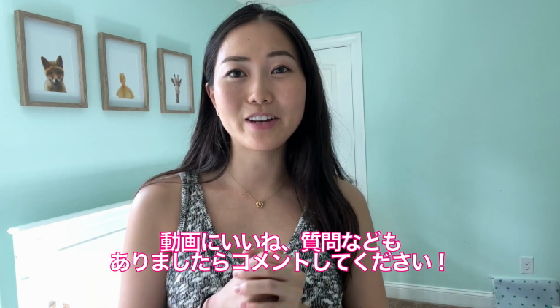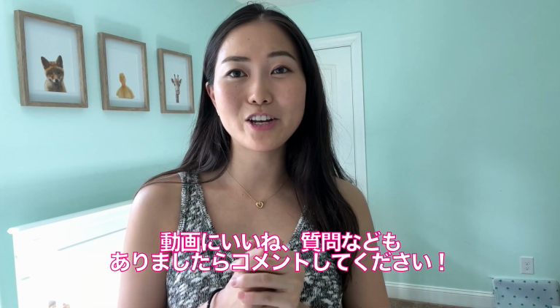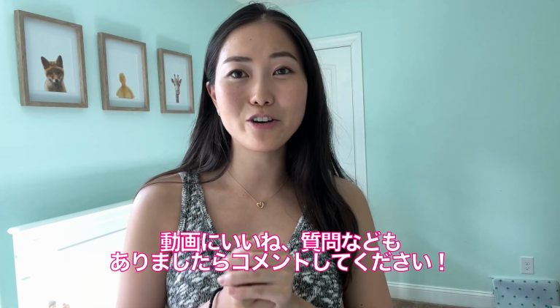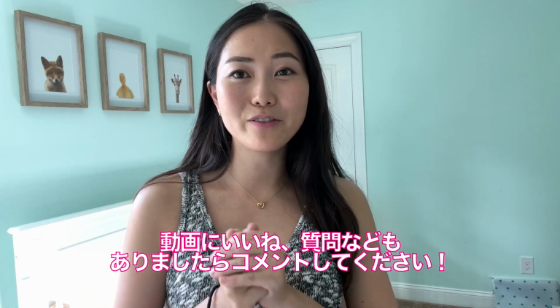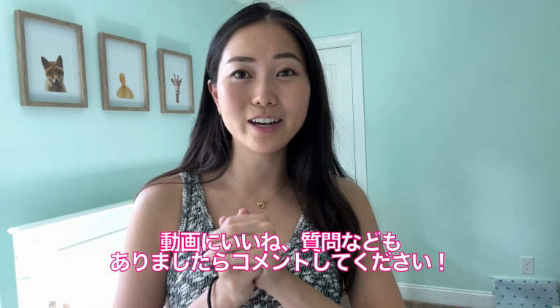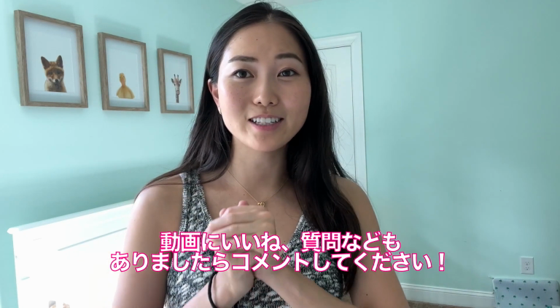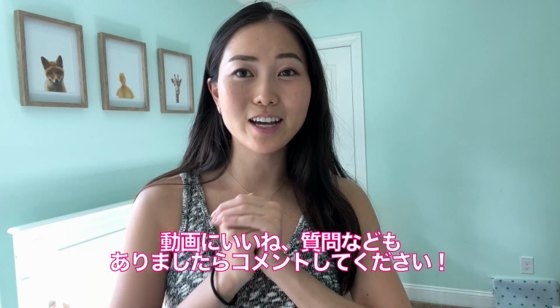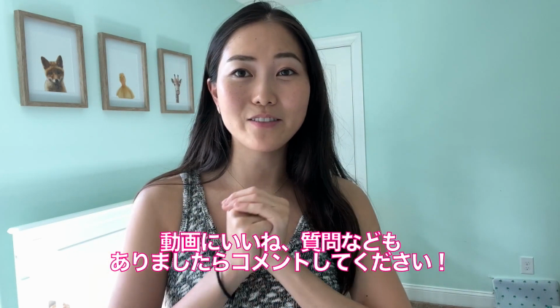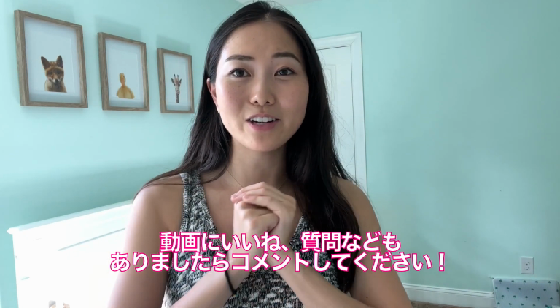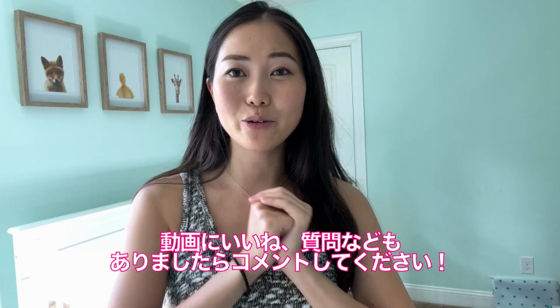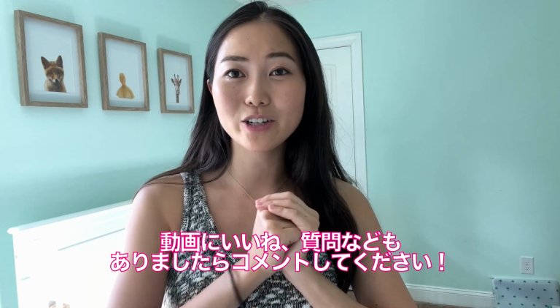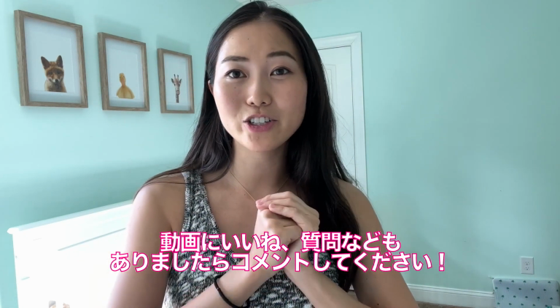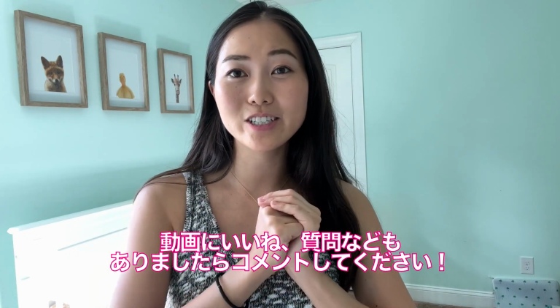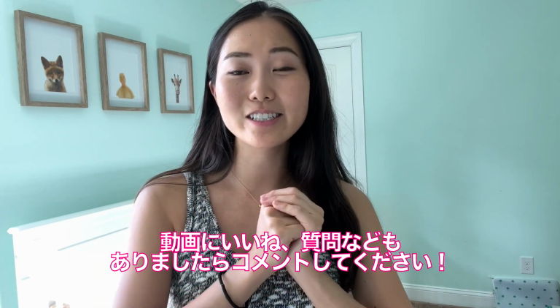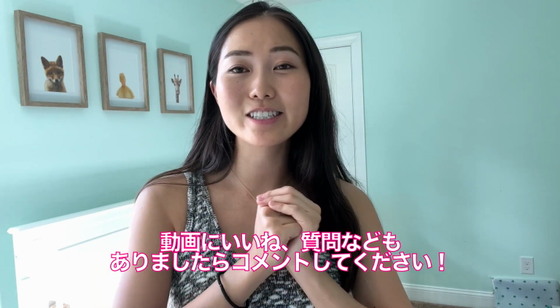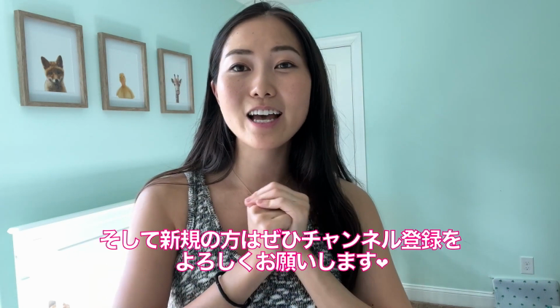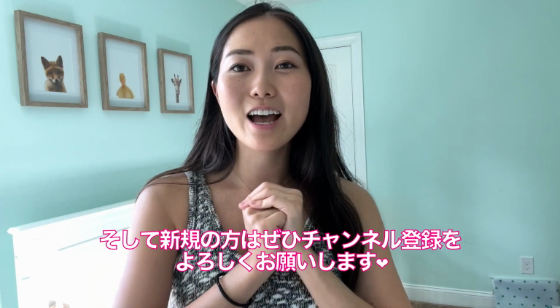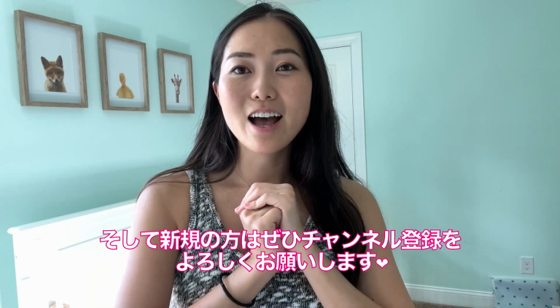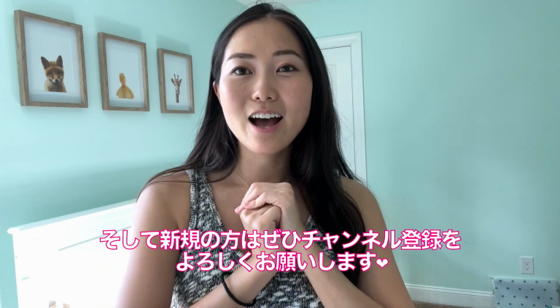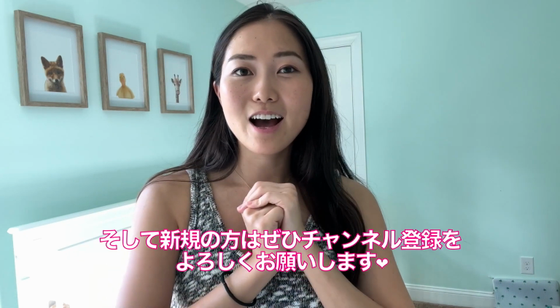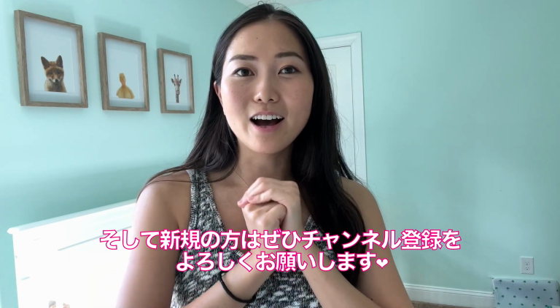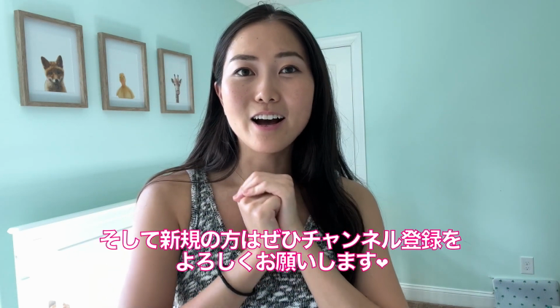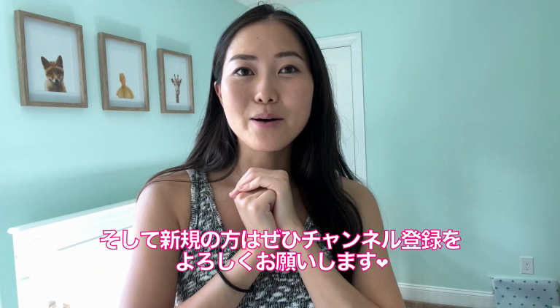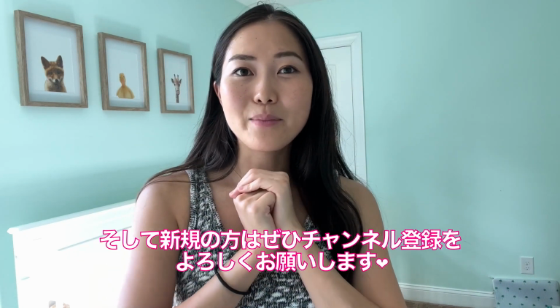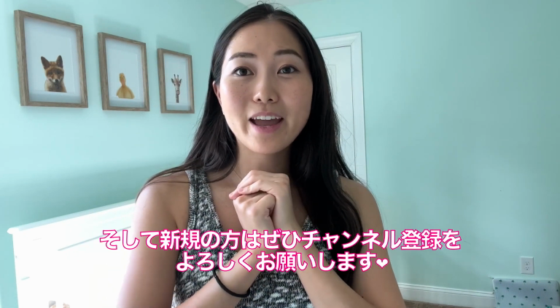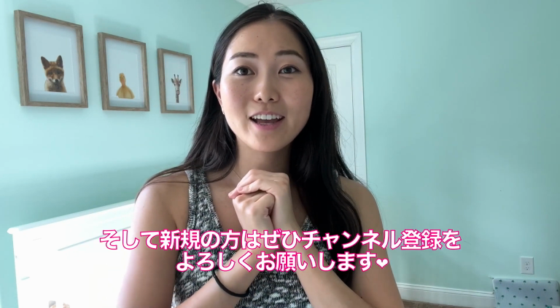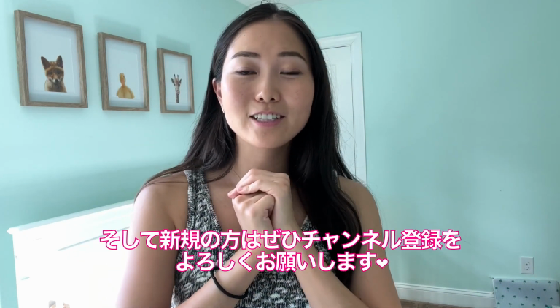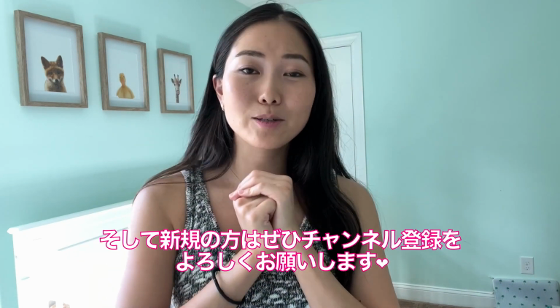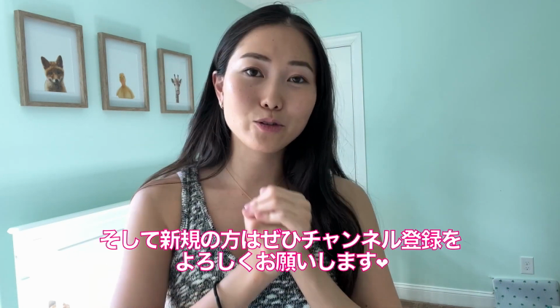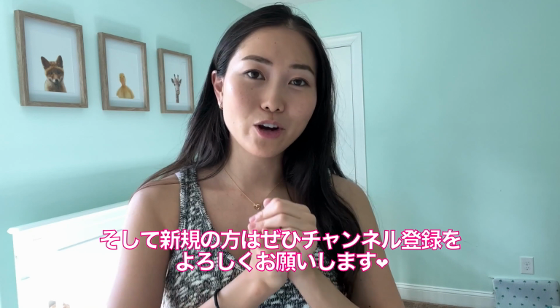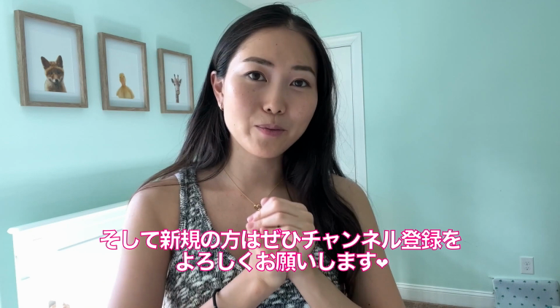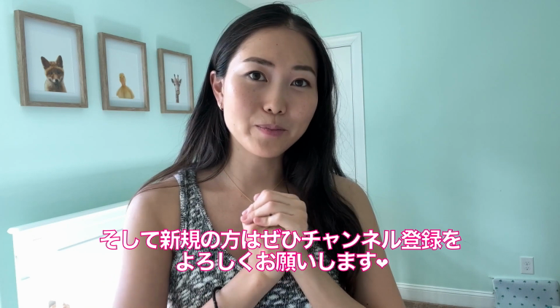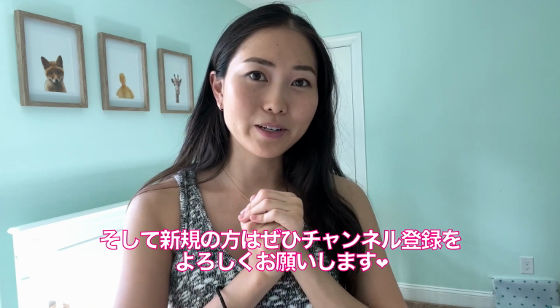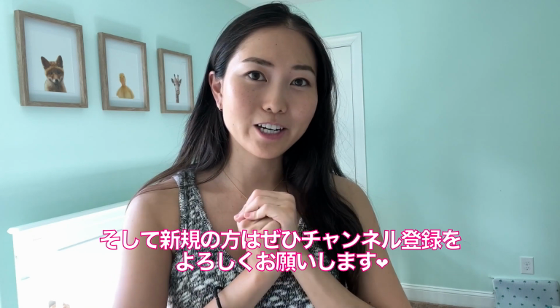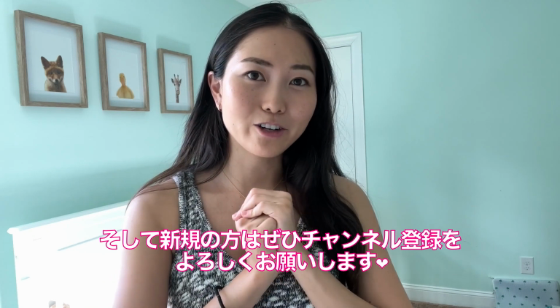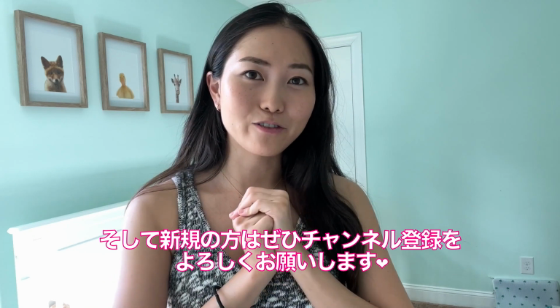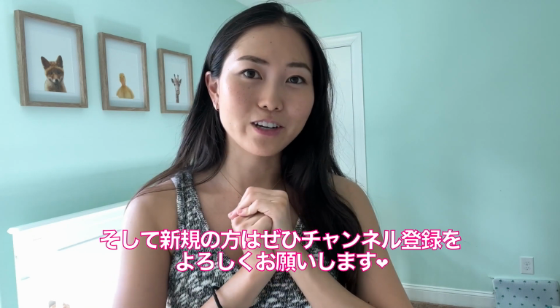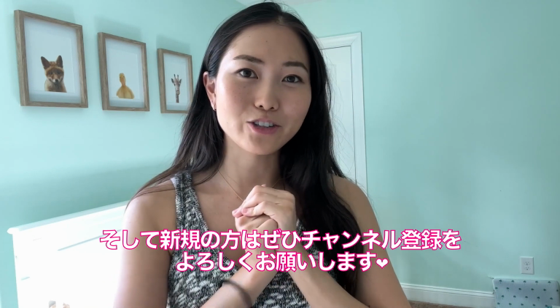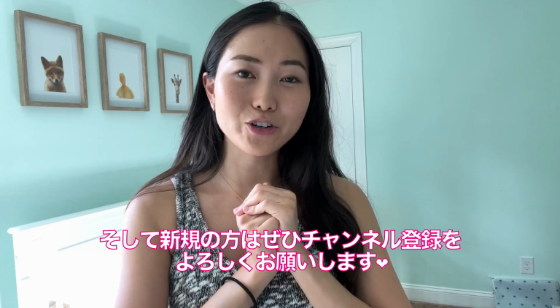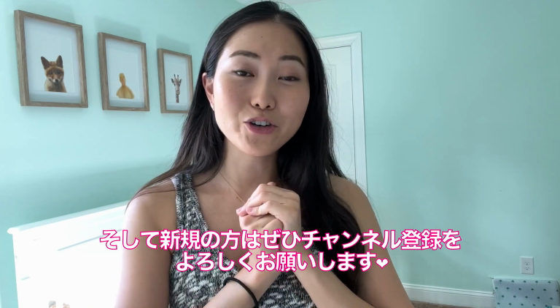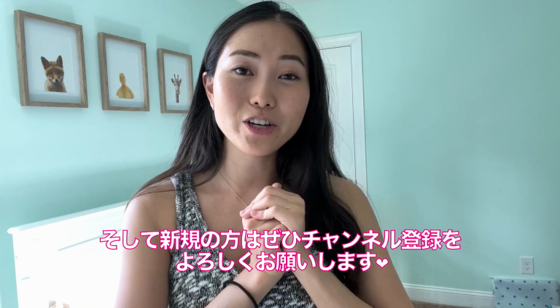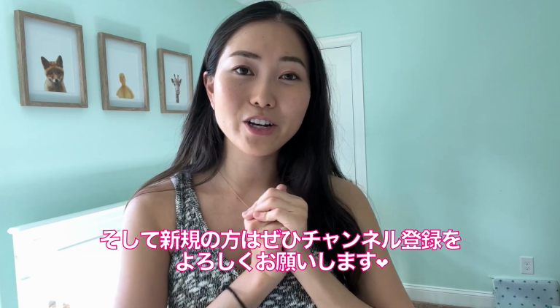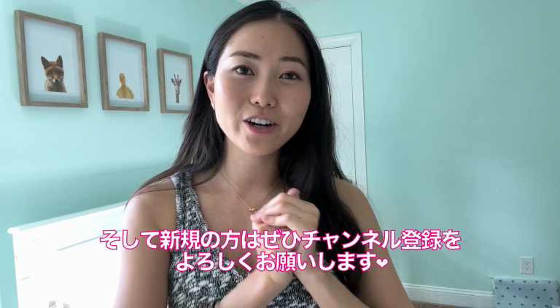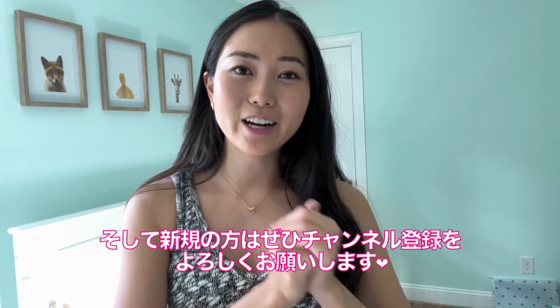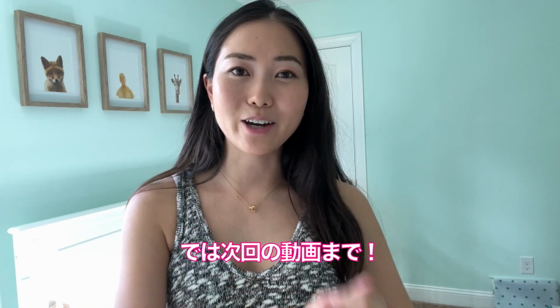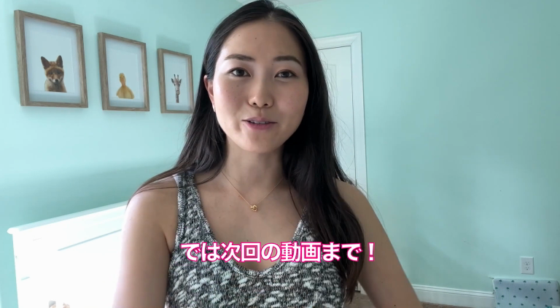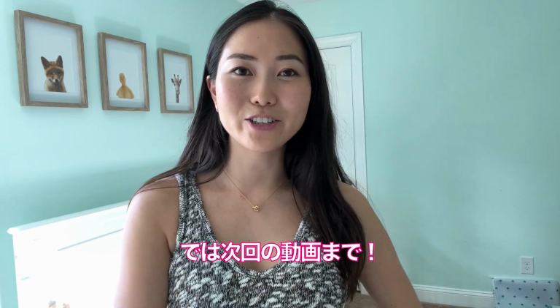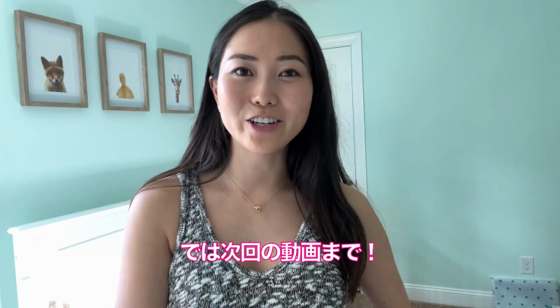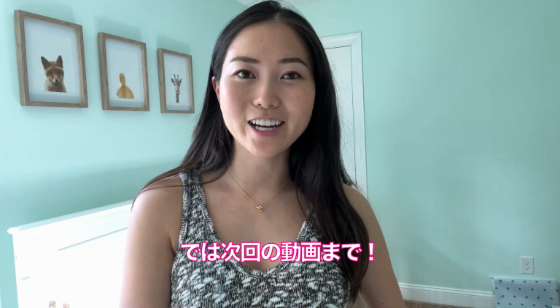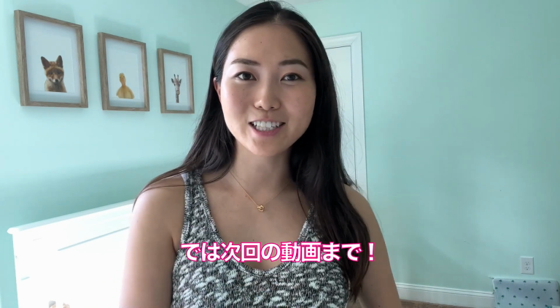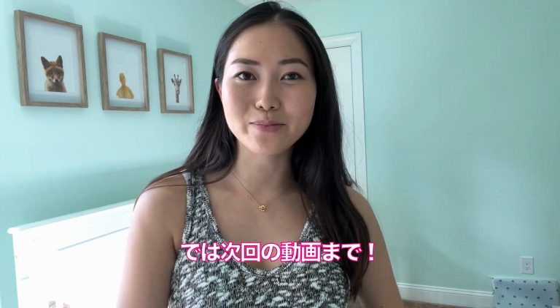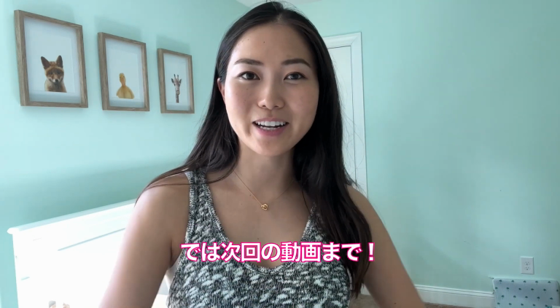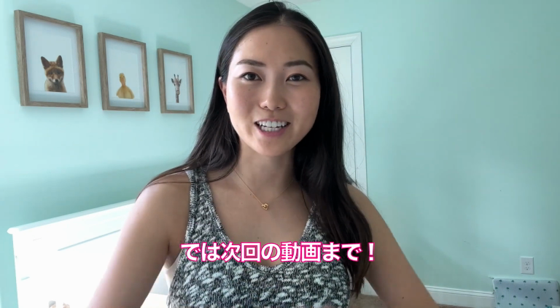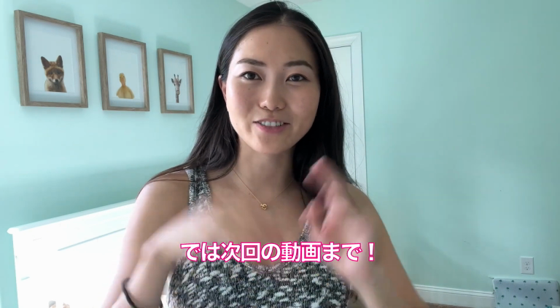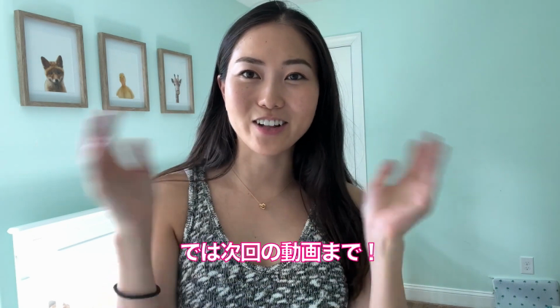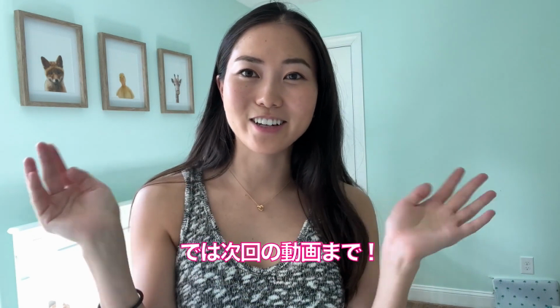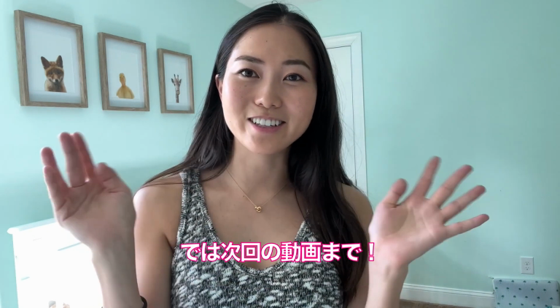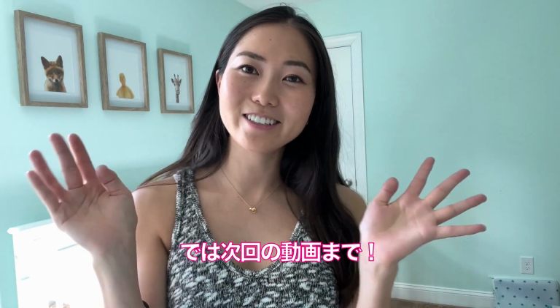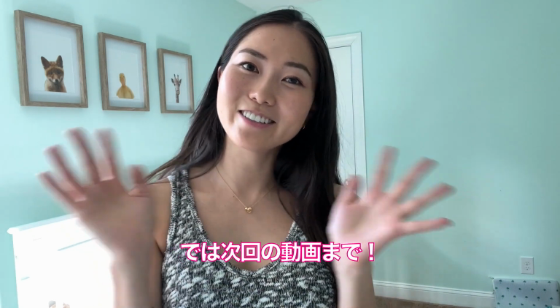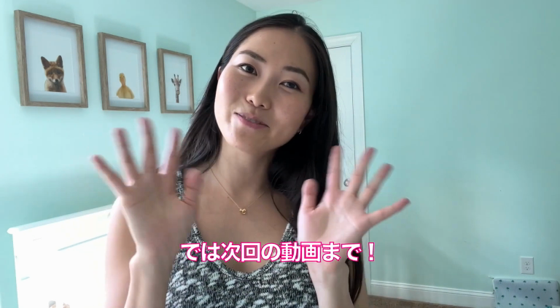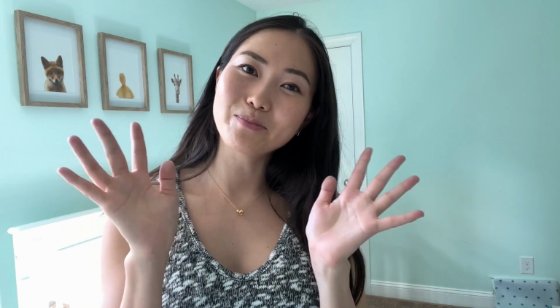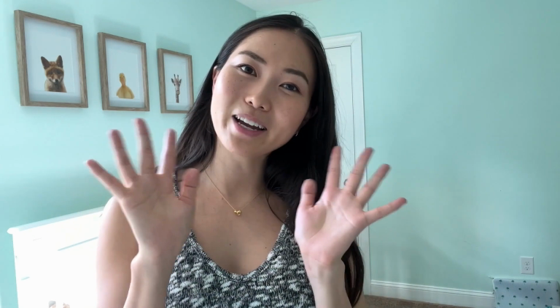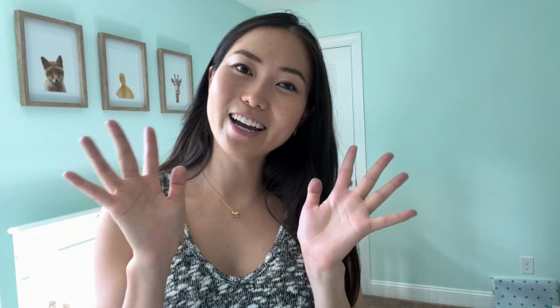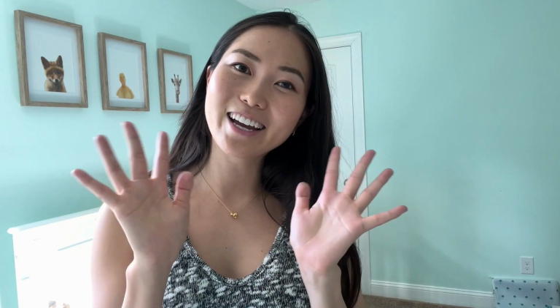If you guys have any questions, subscribe to my channel if you guys are new here, and I will see you guys in my next vlog. Bye guys!